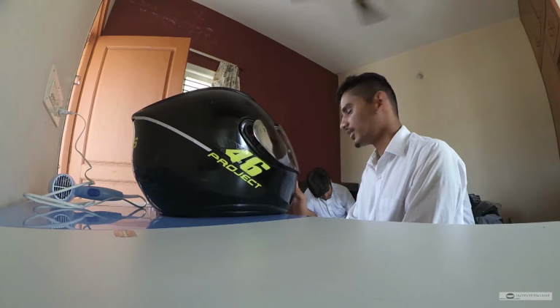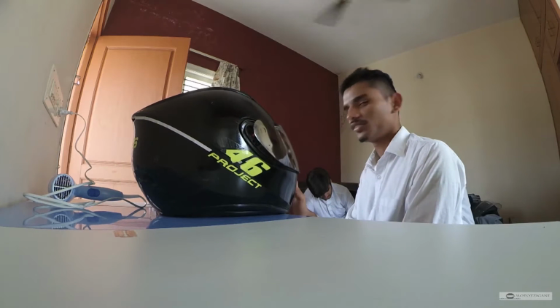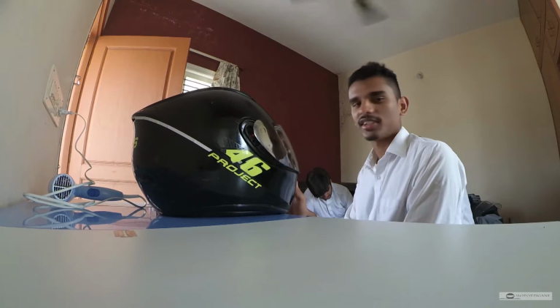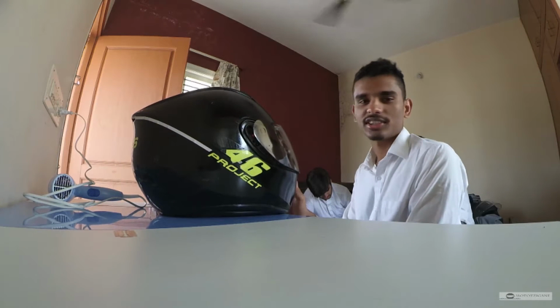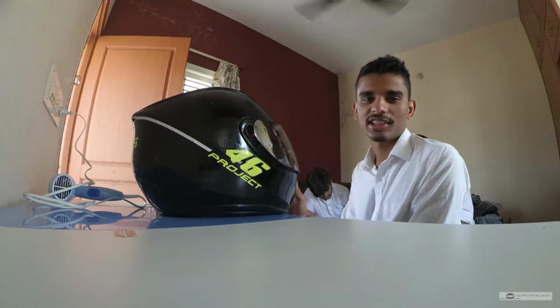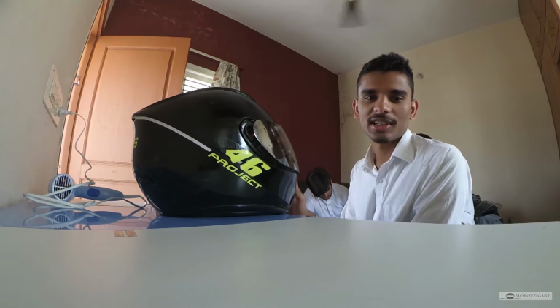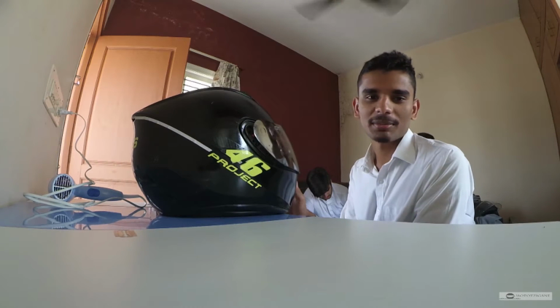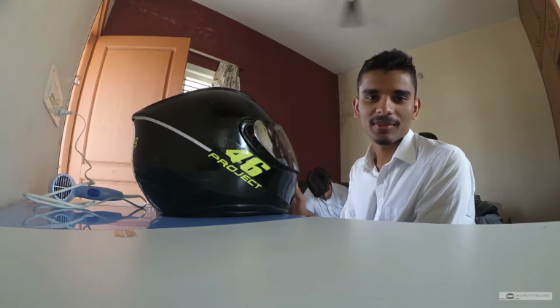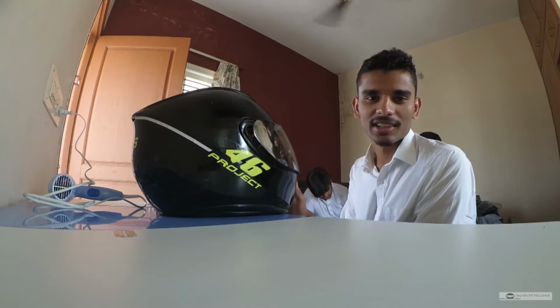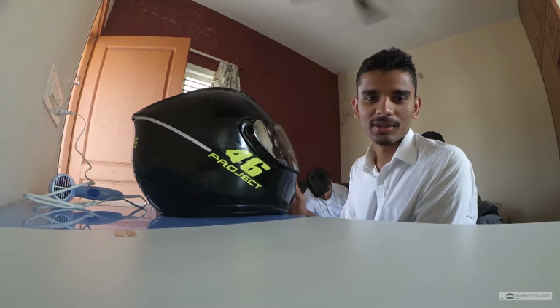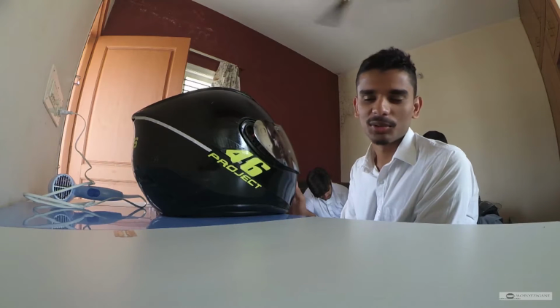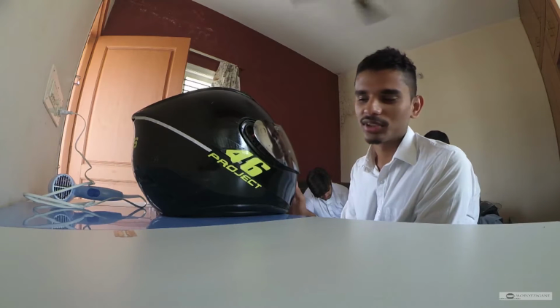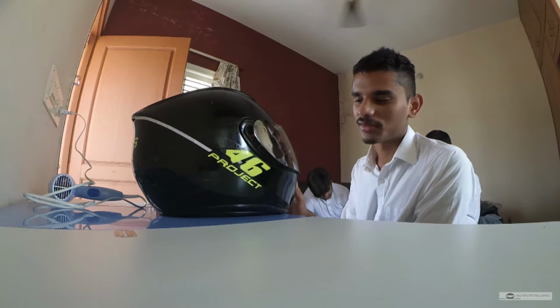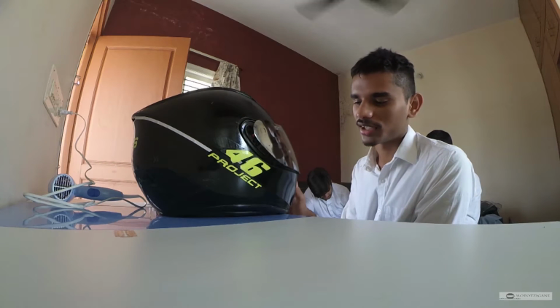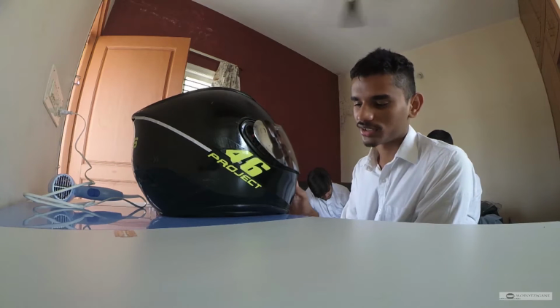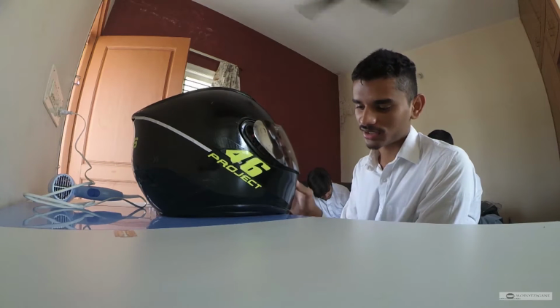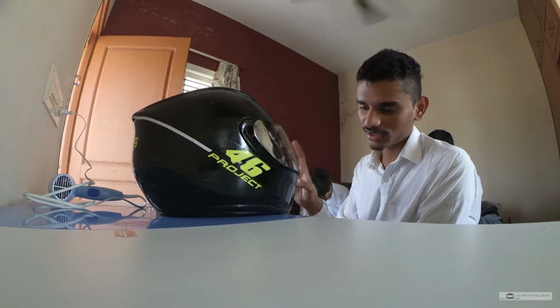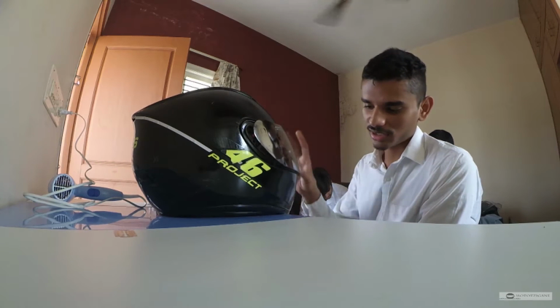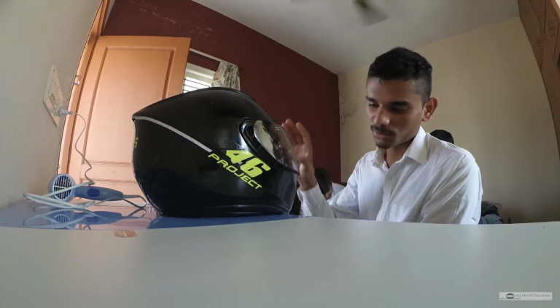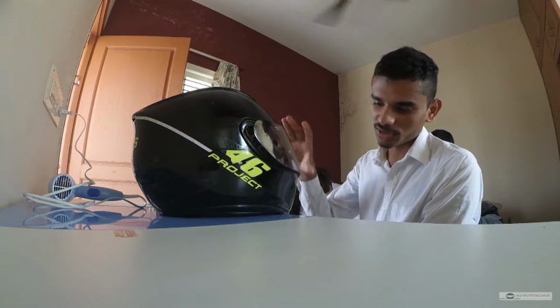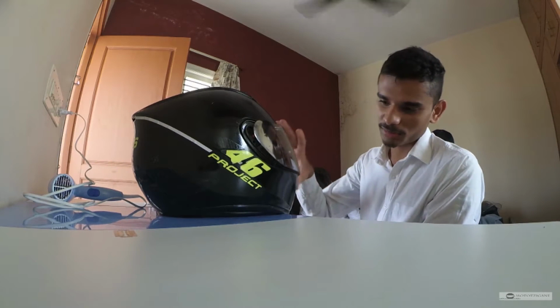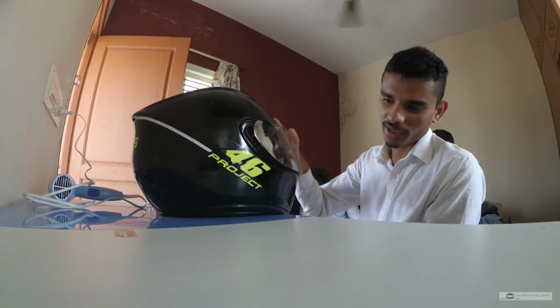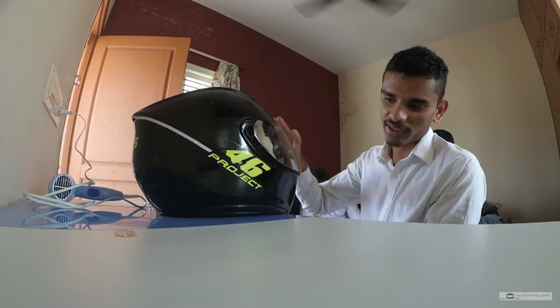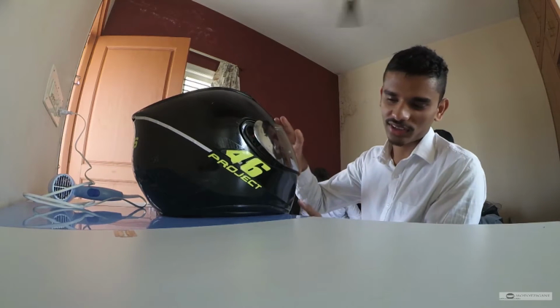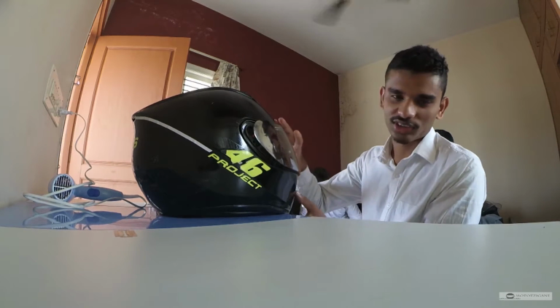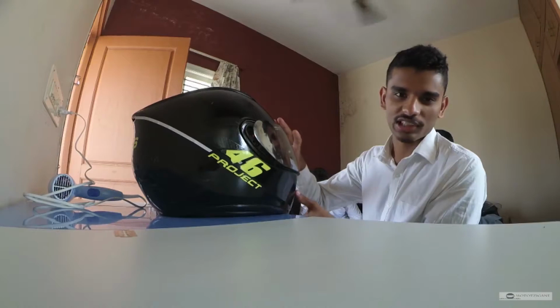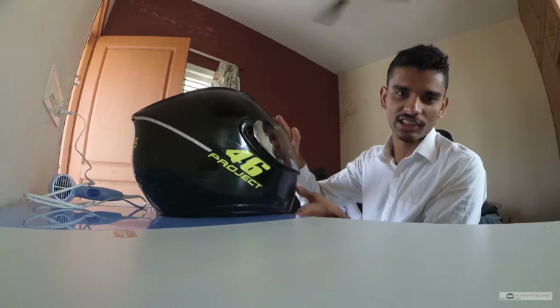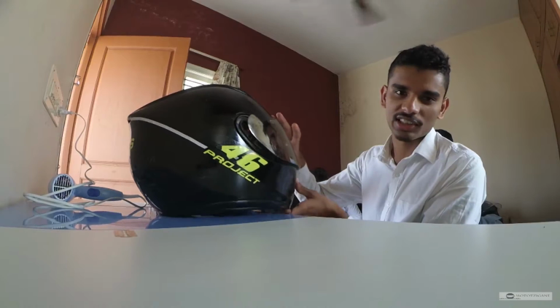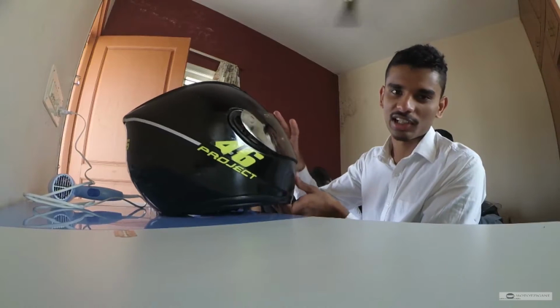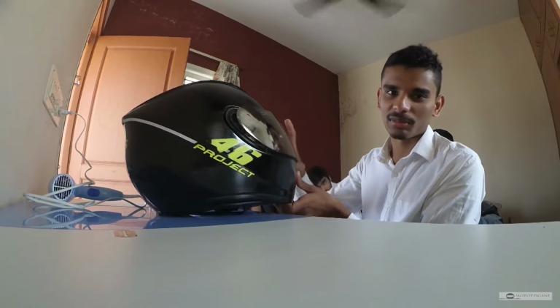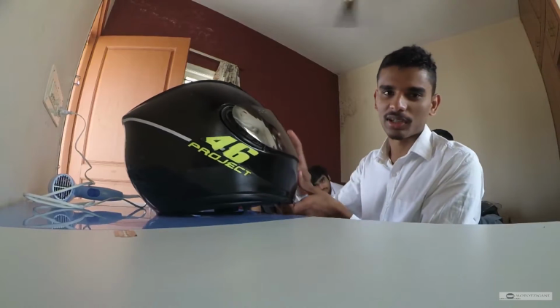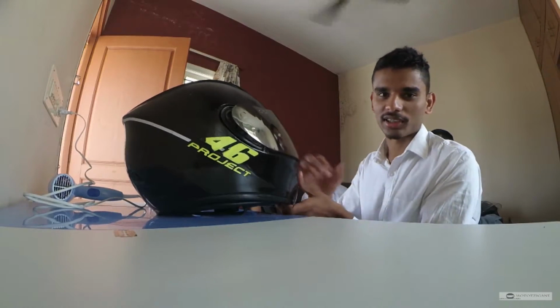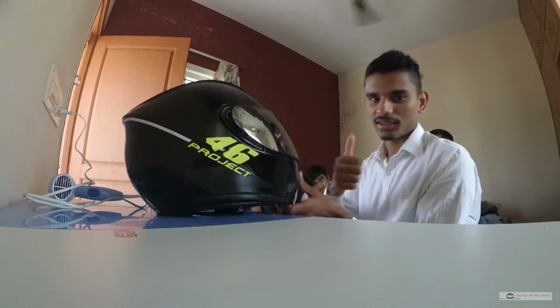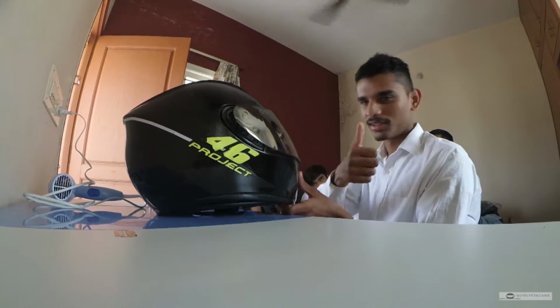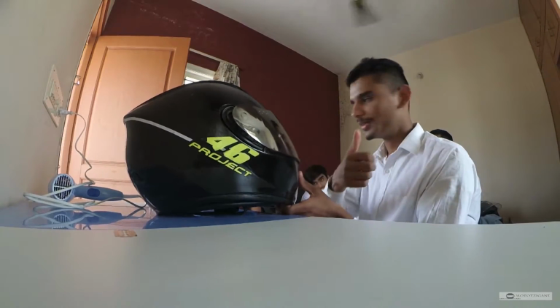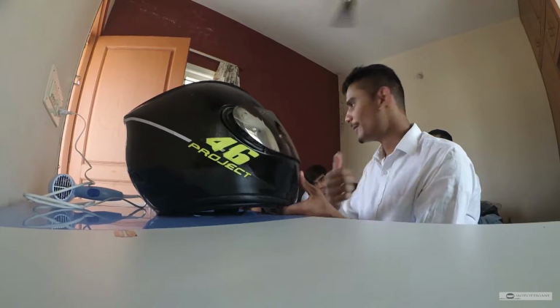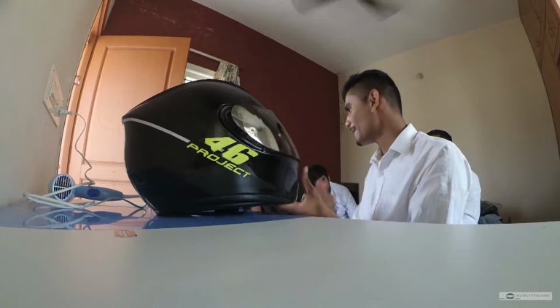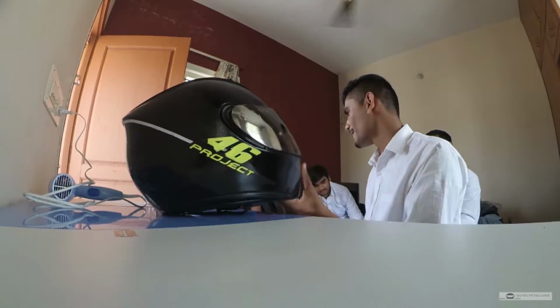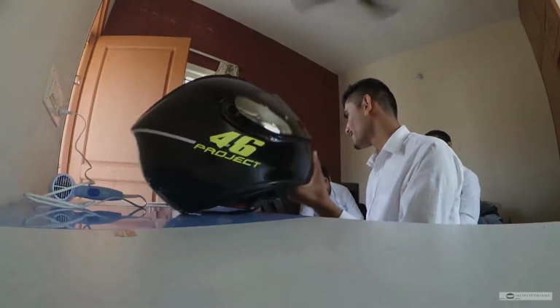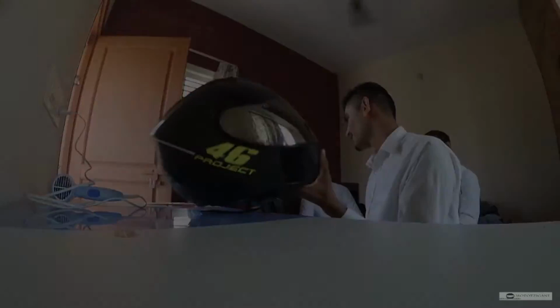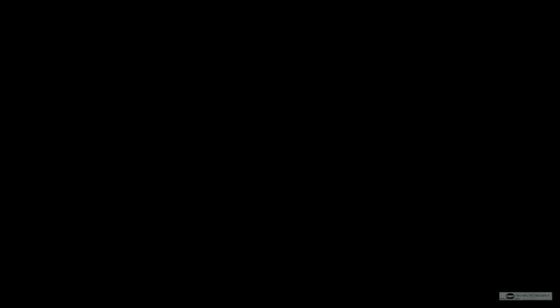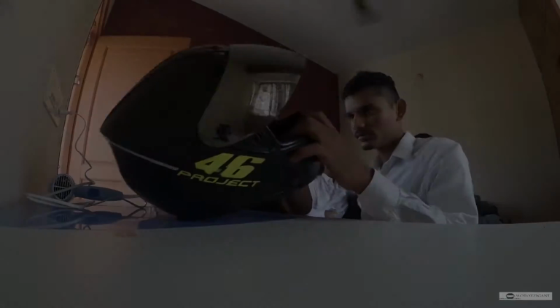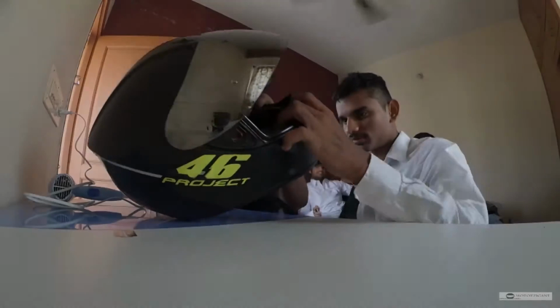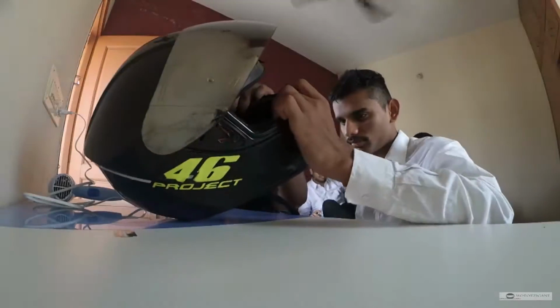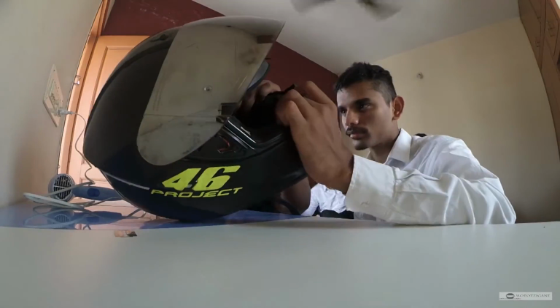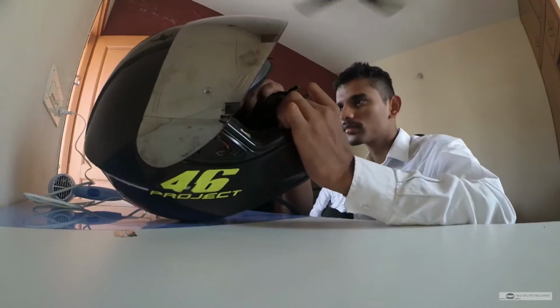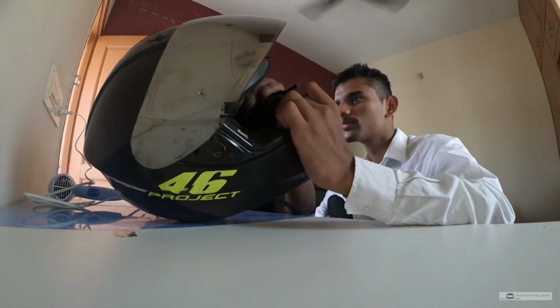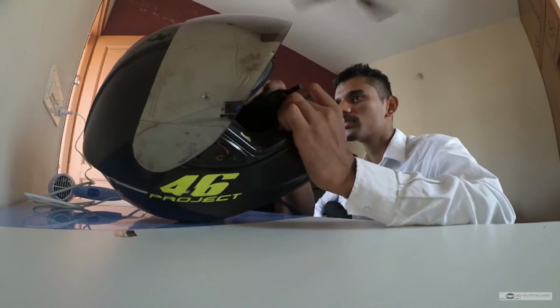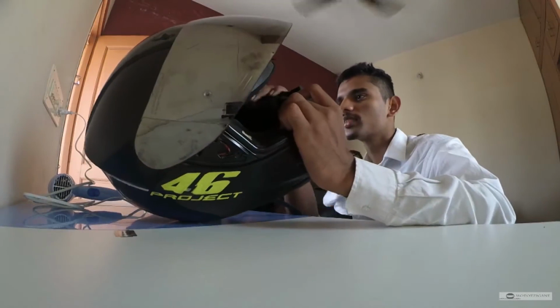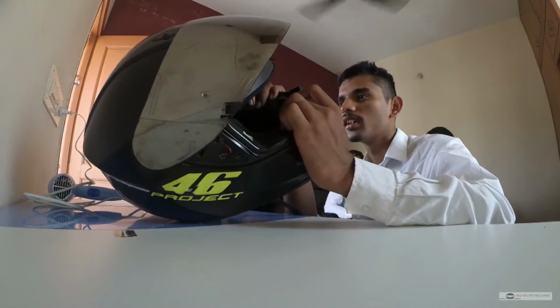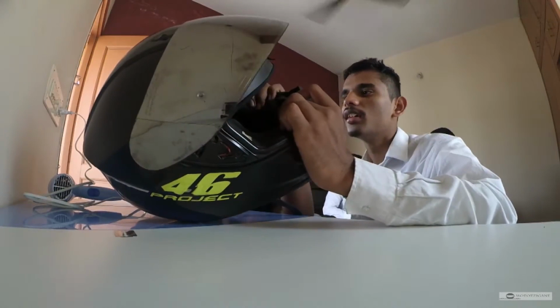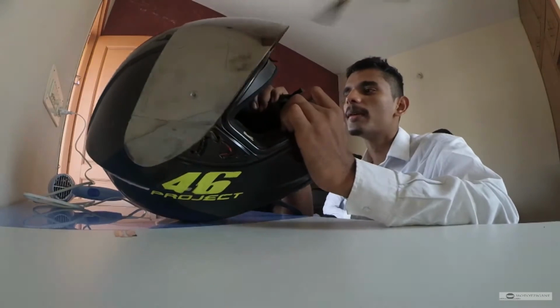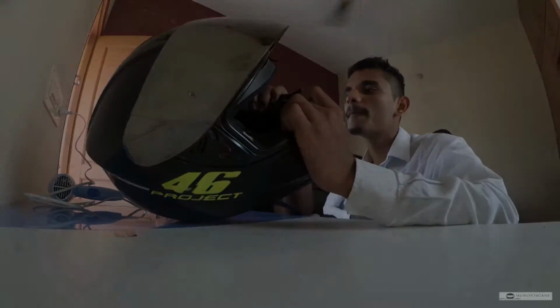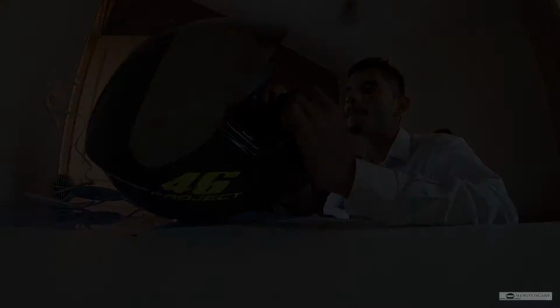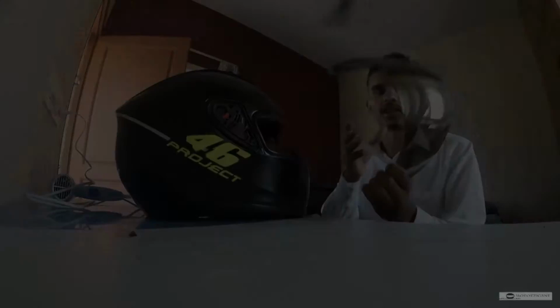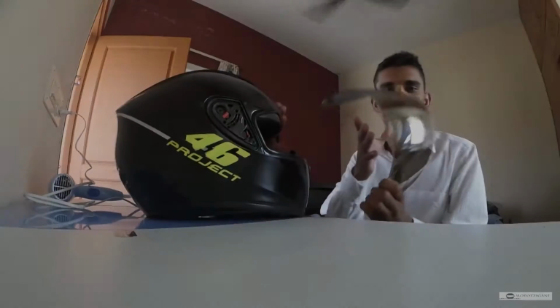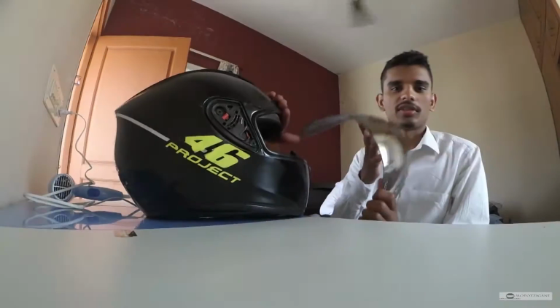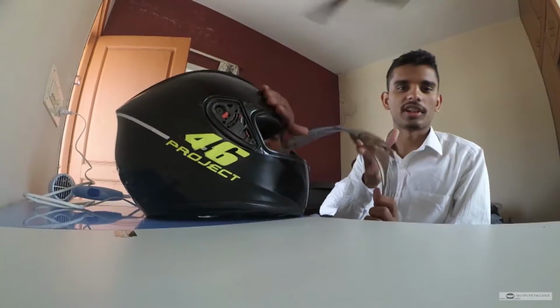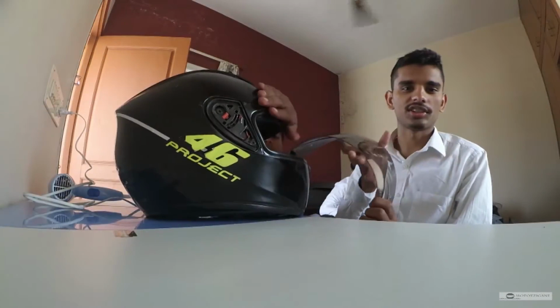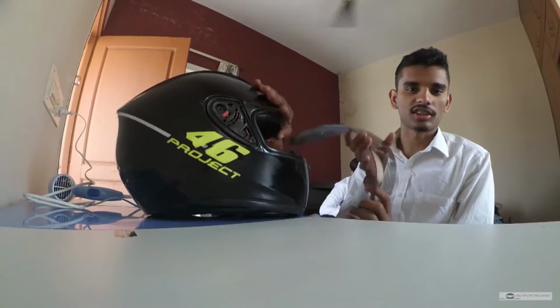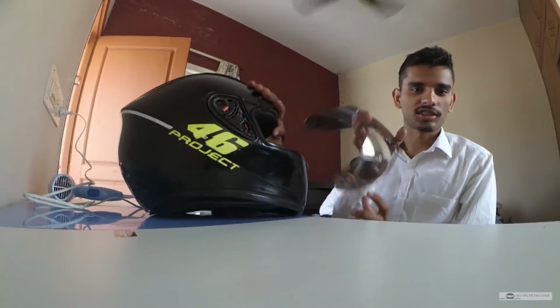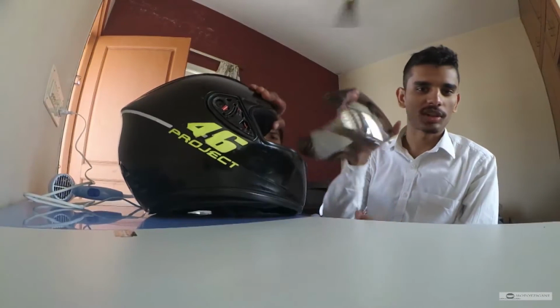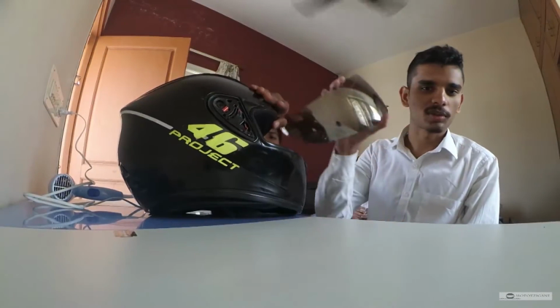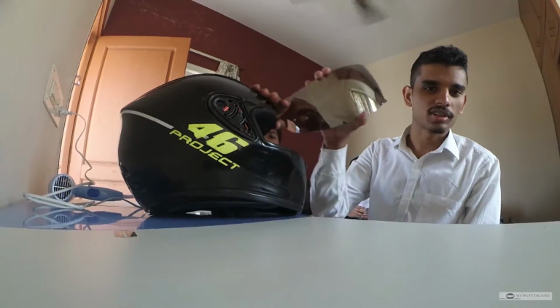First step: remove the visor, remove the padding, and clean the helmet. The visor is out.